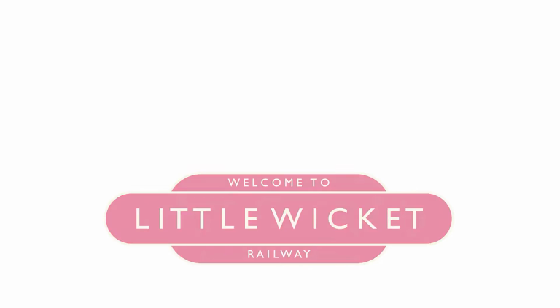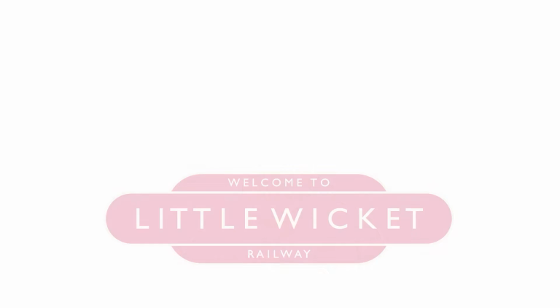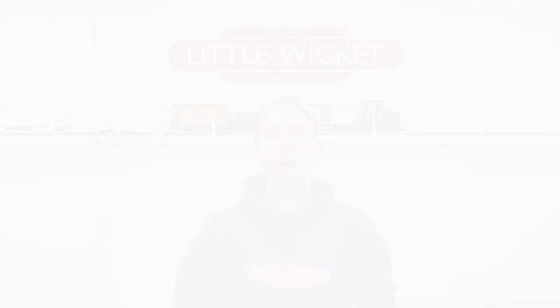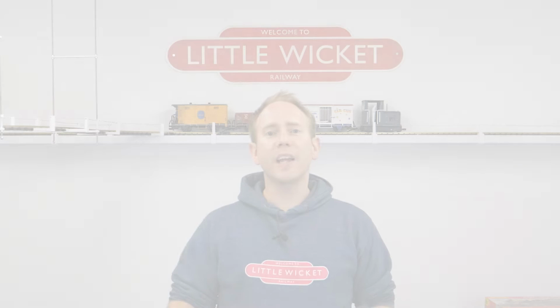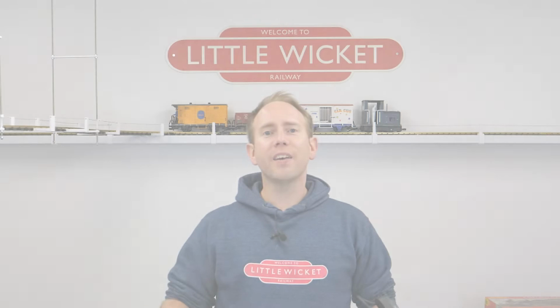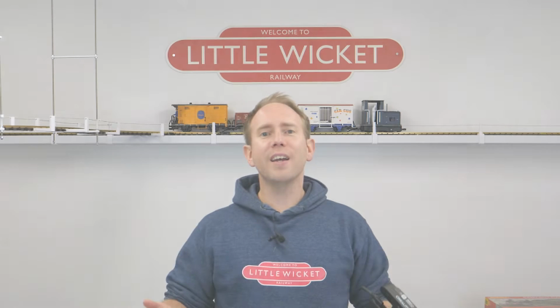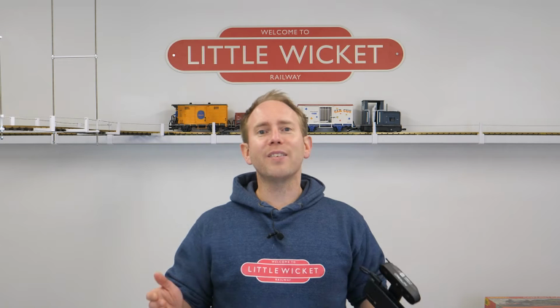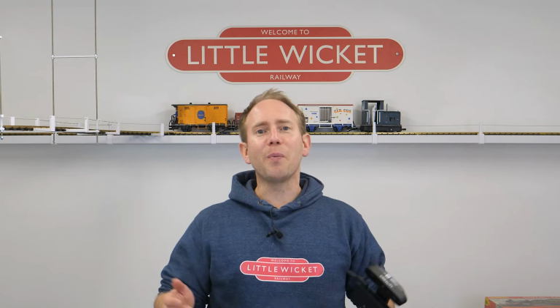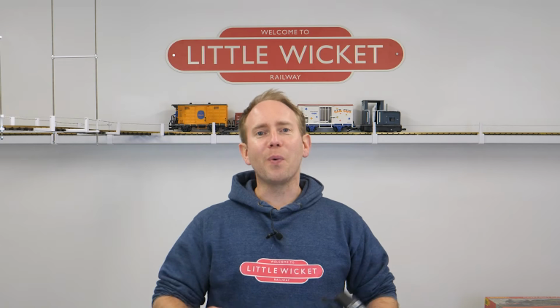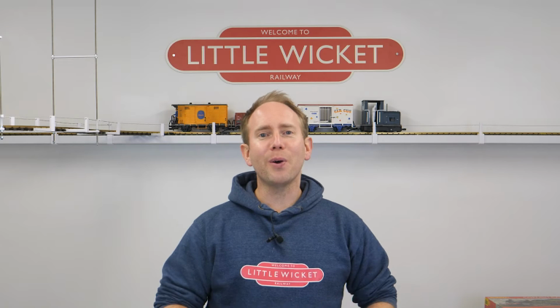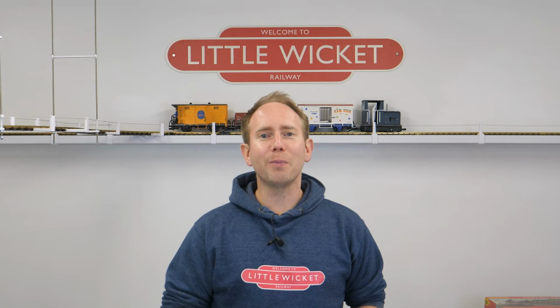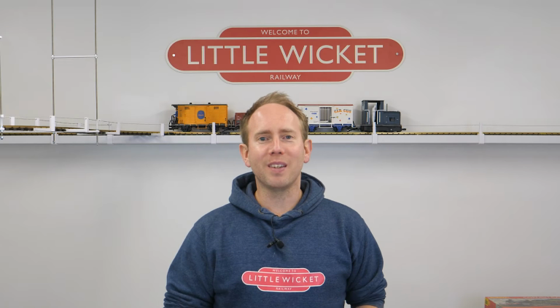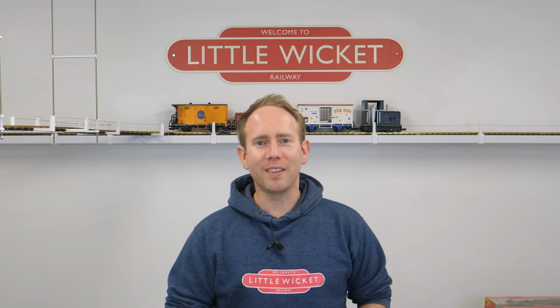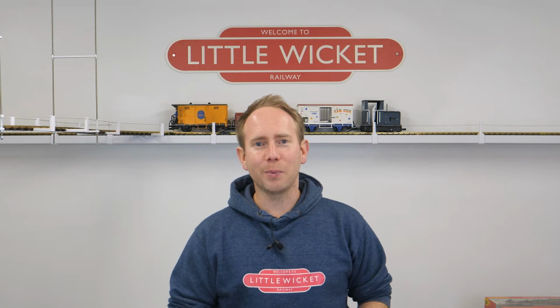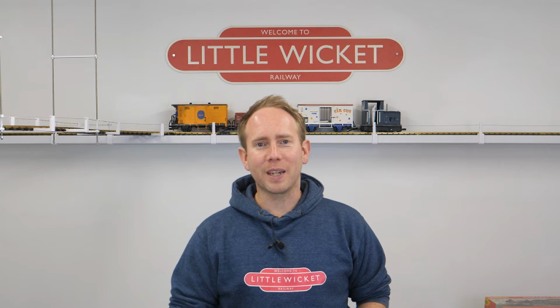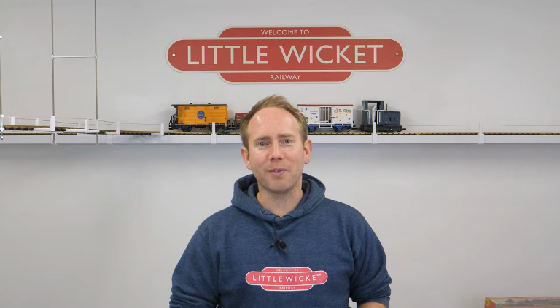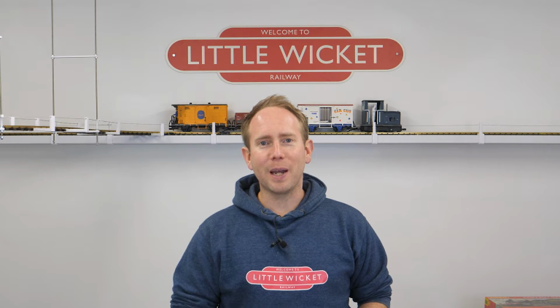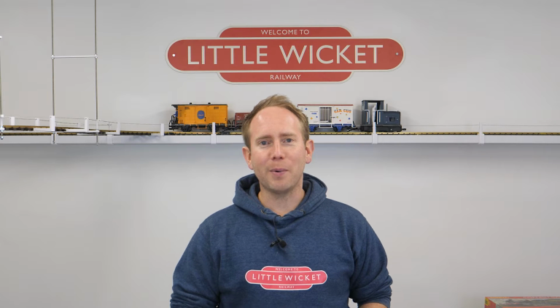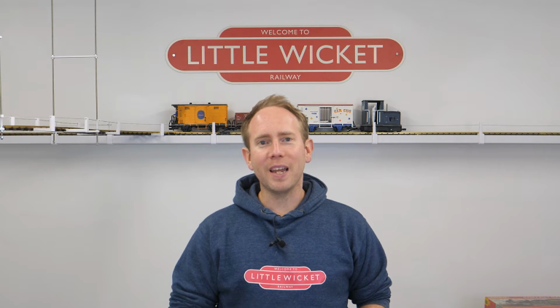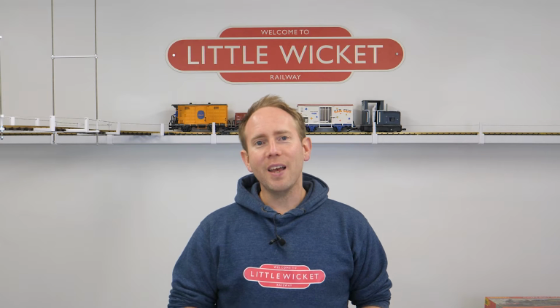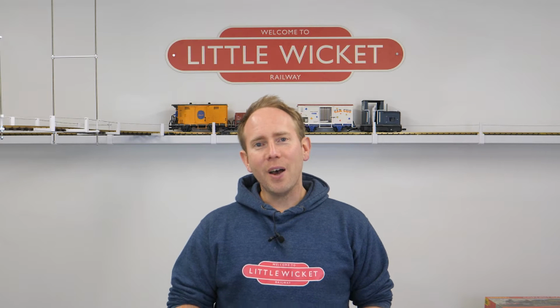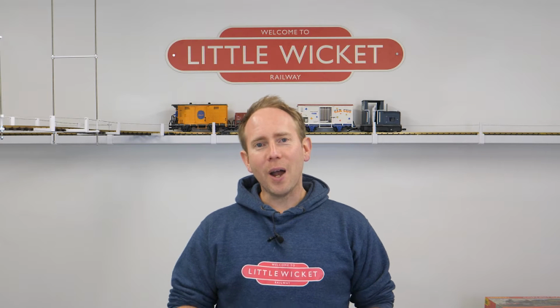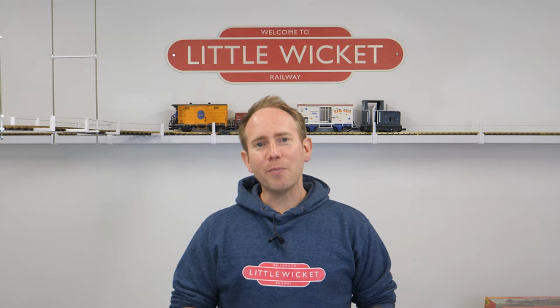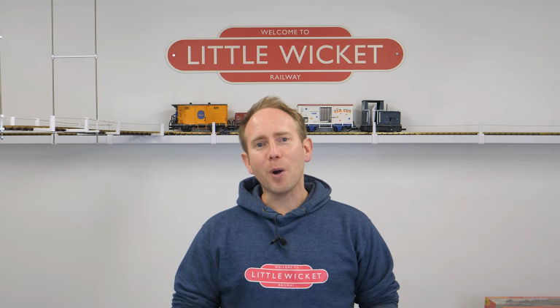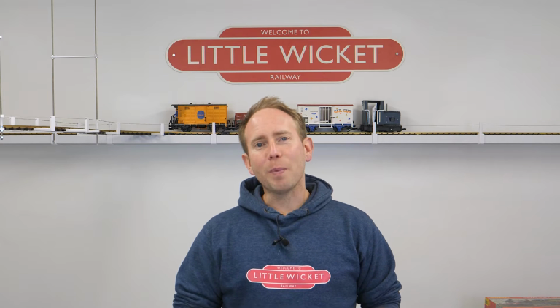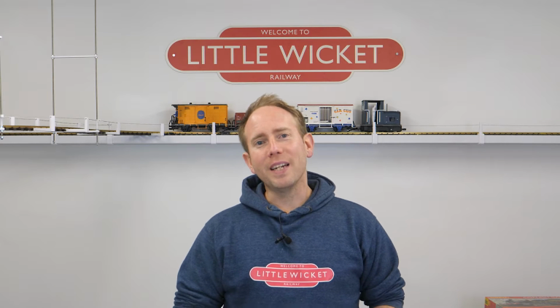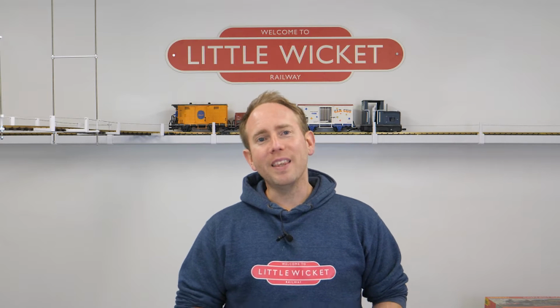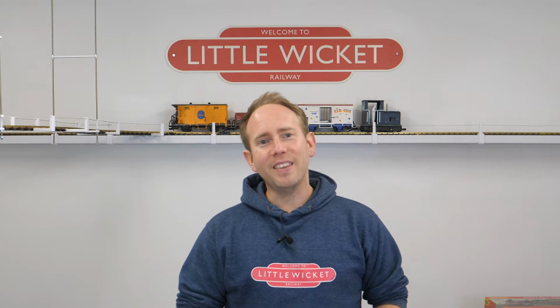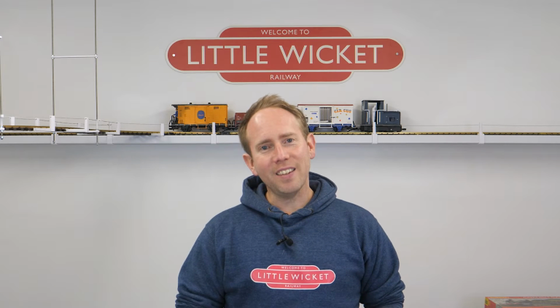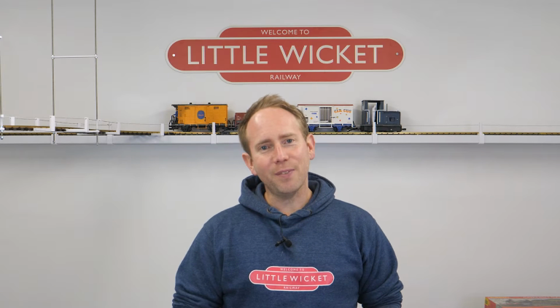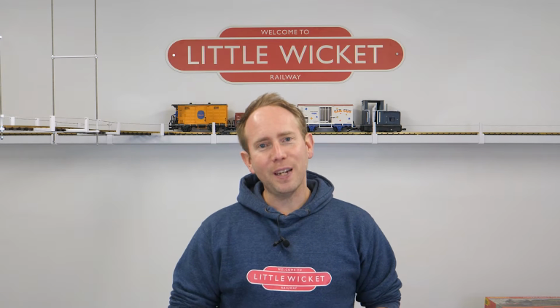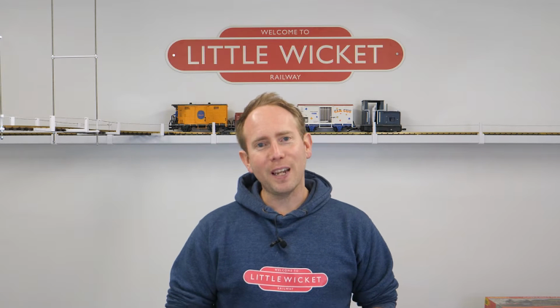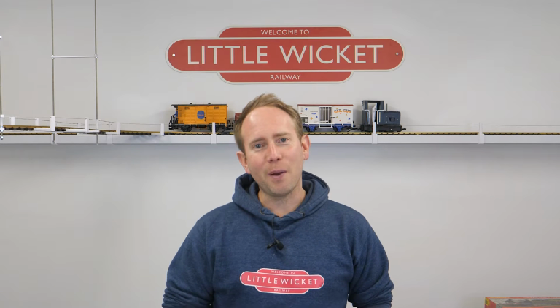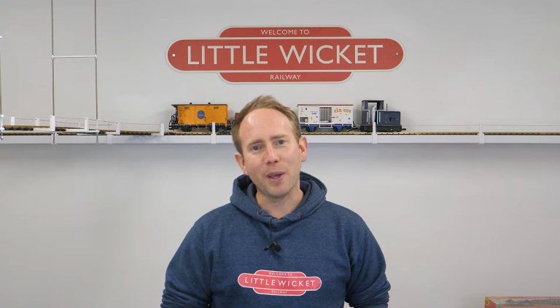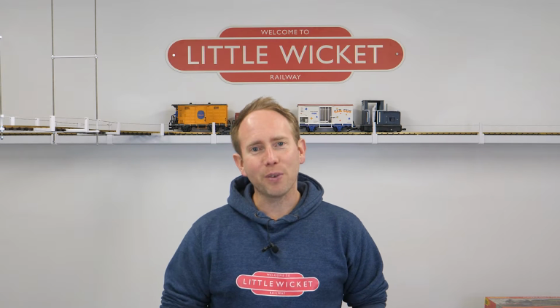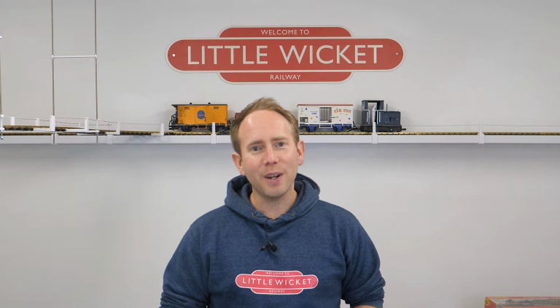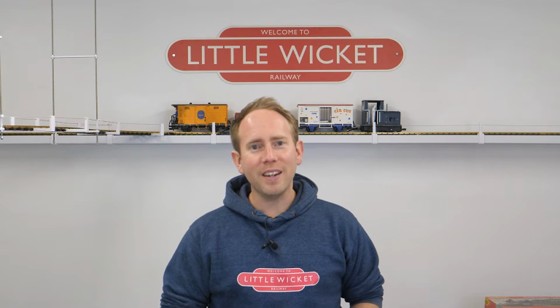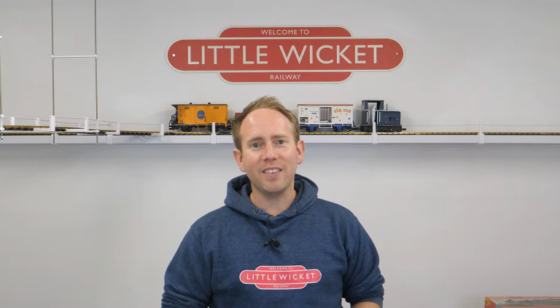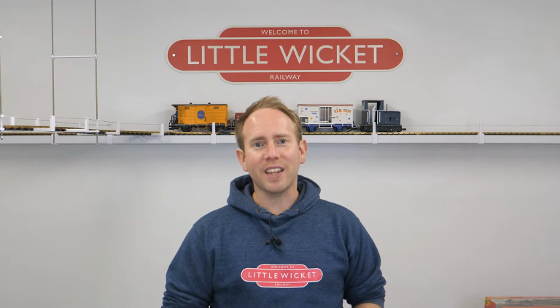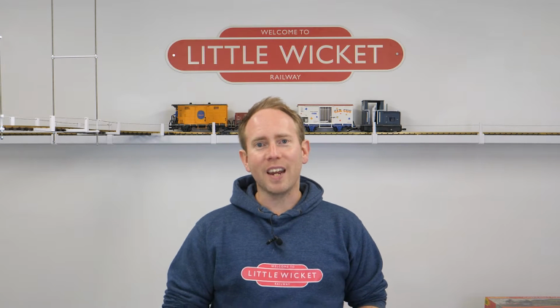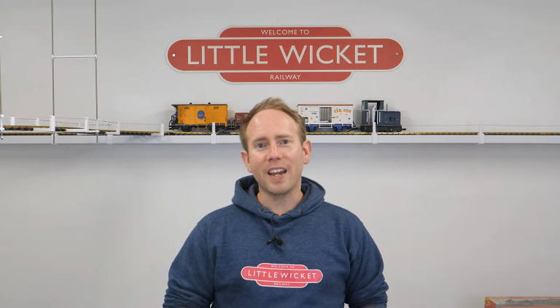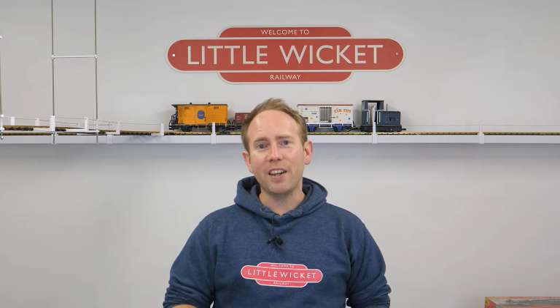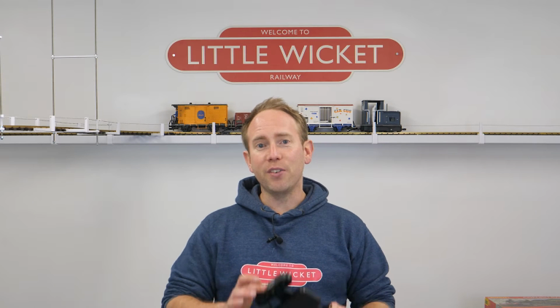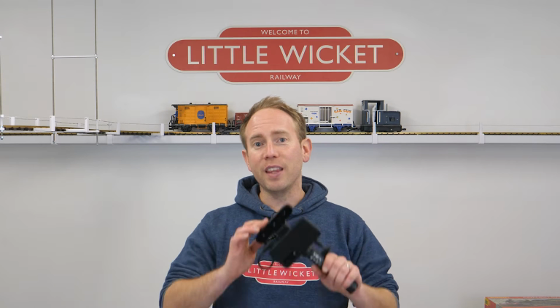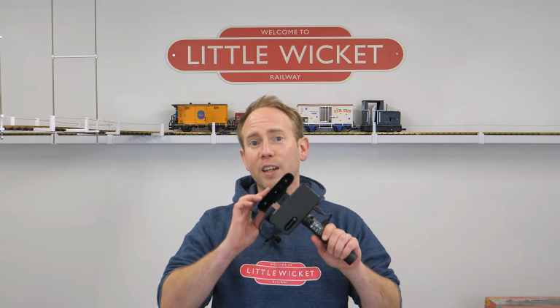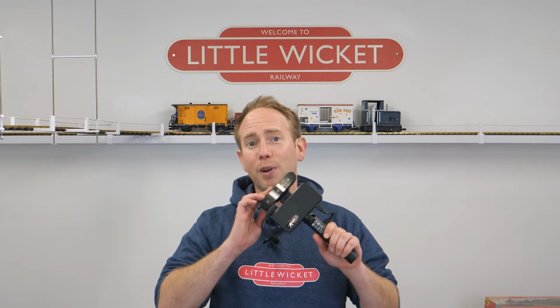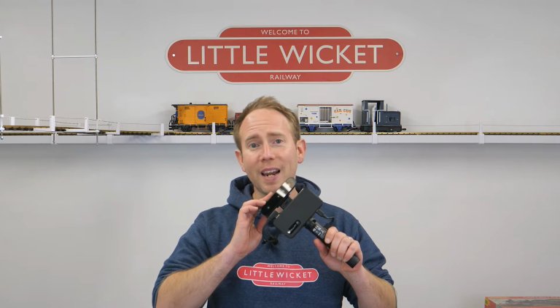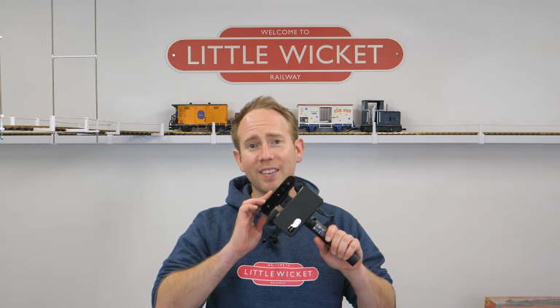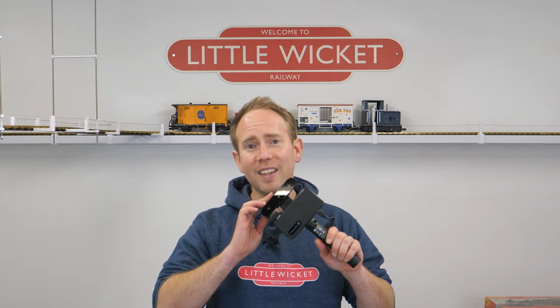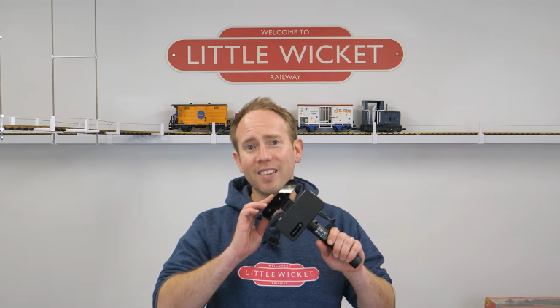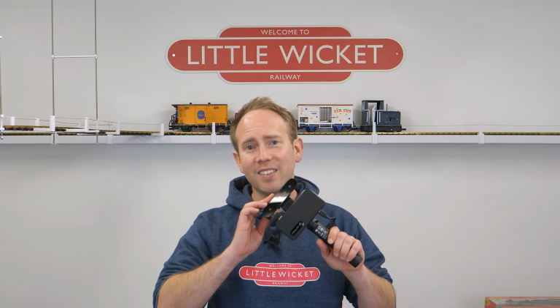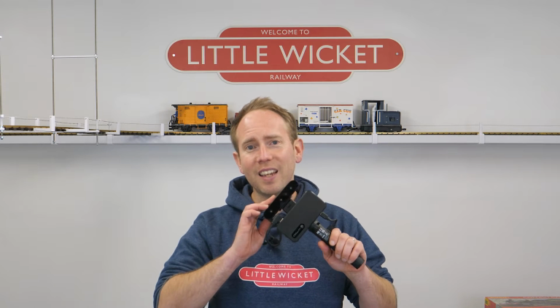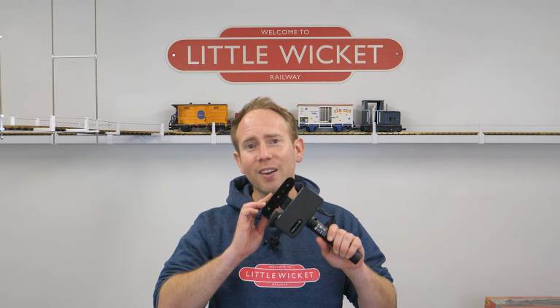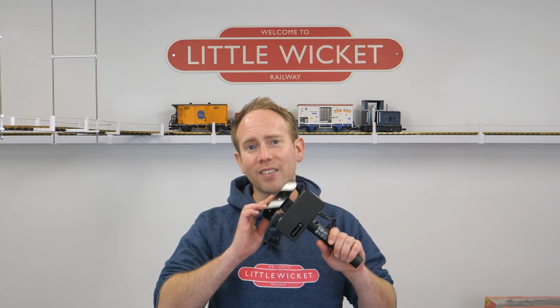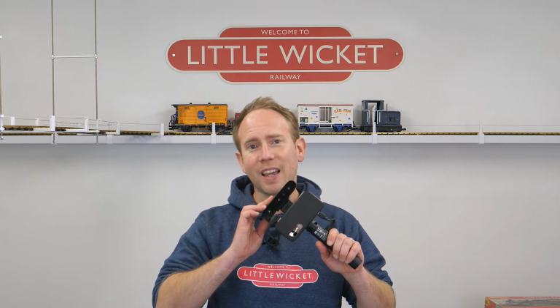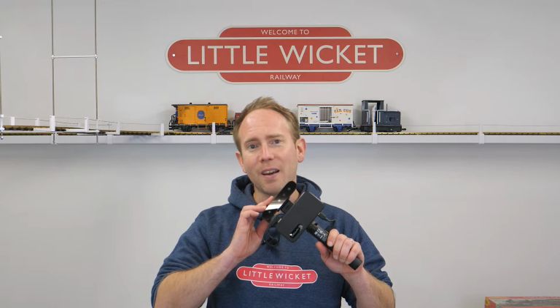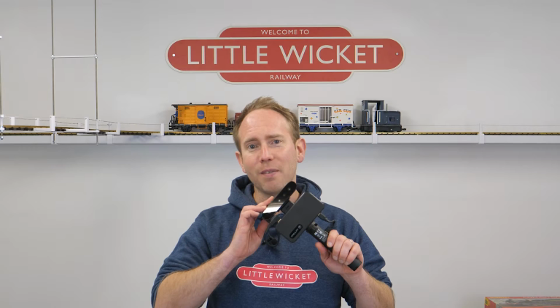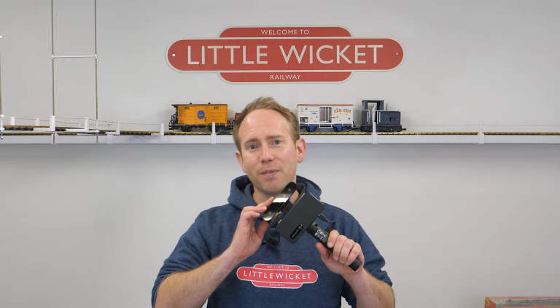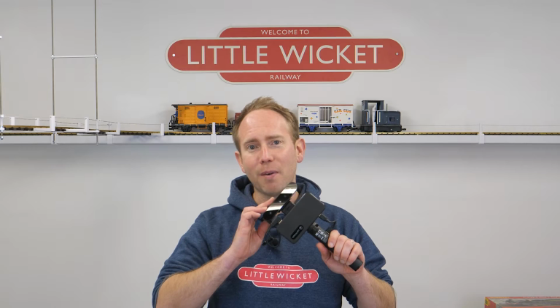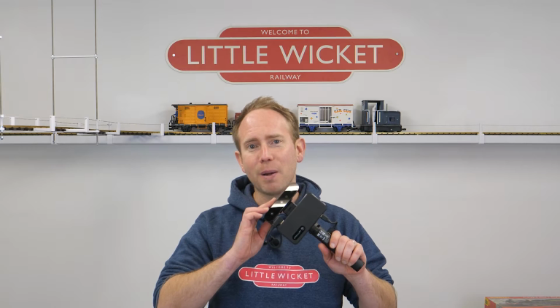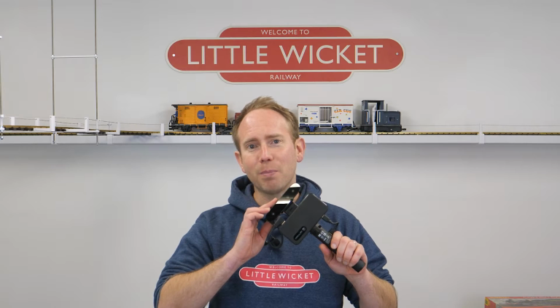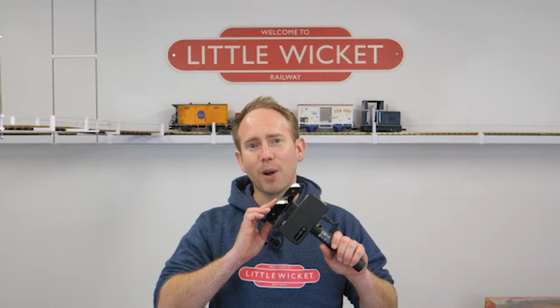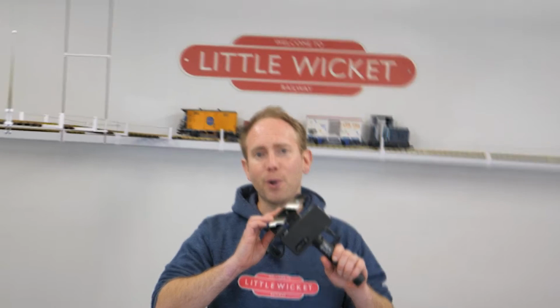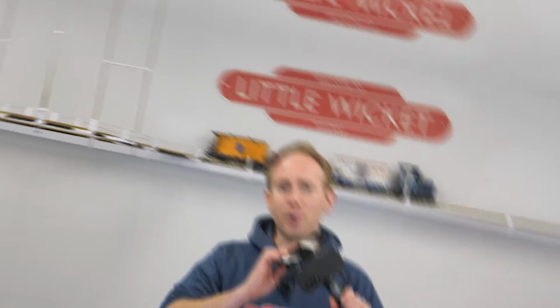Hi guys, welcome to Little Wicket Railway. I'm Rob and in this video we're 3D scanning using the Creality CR Scan Ferret Pro.